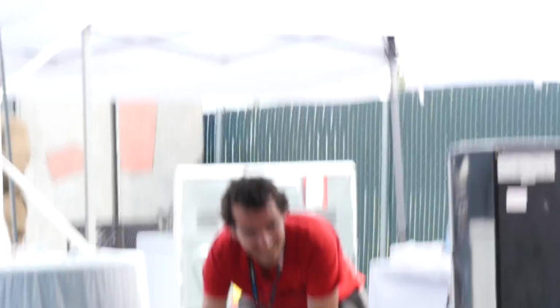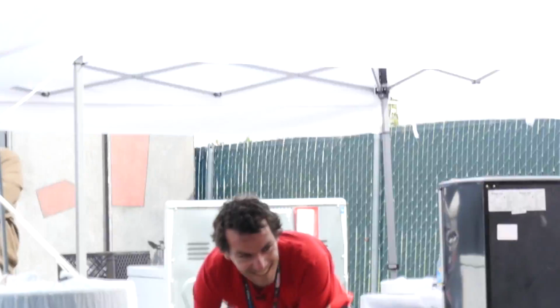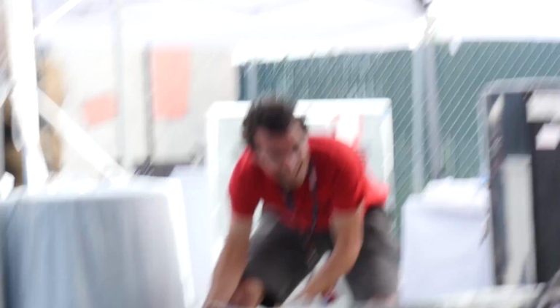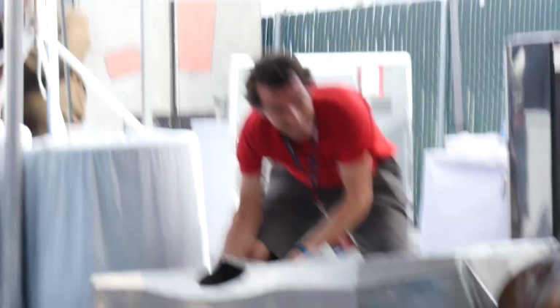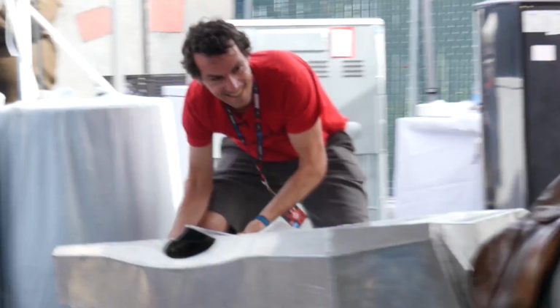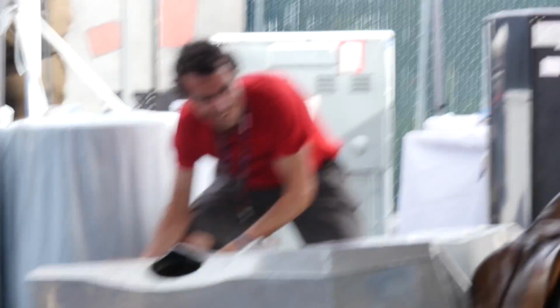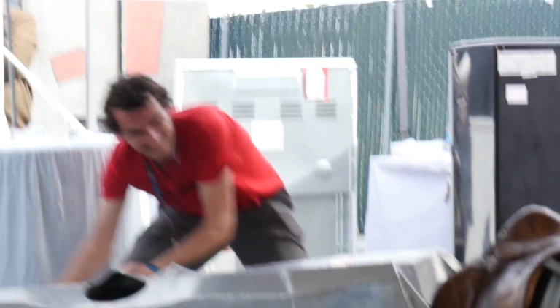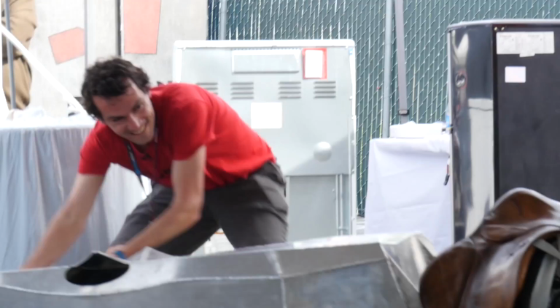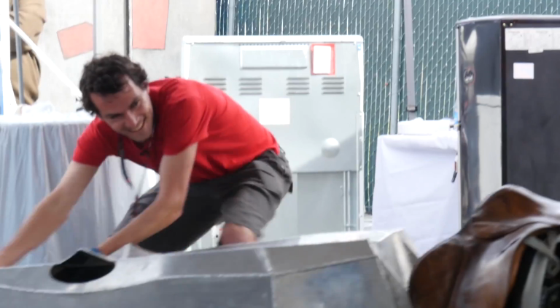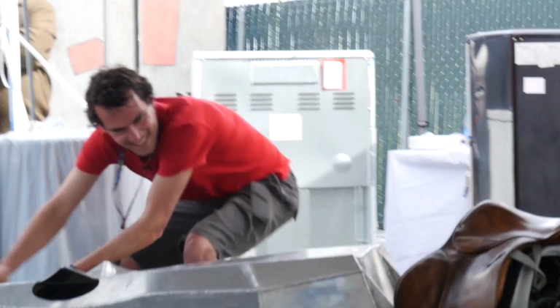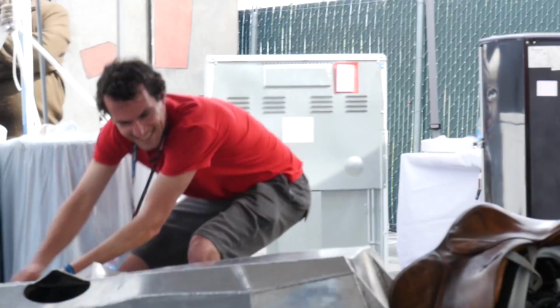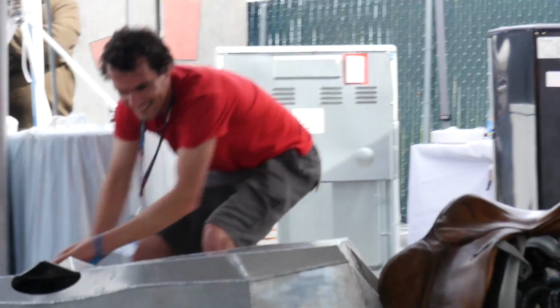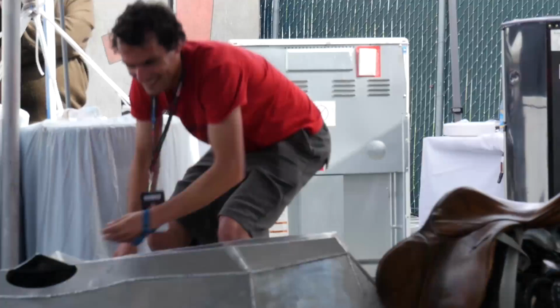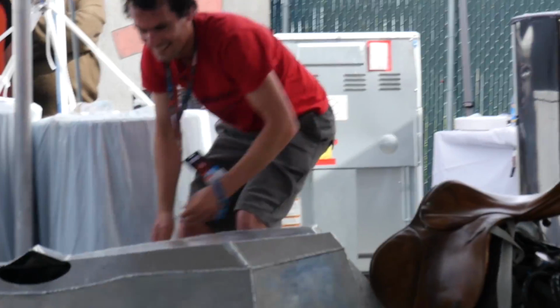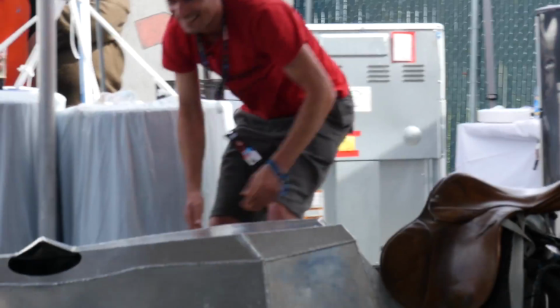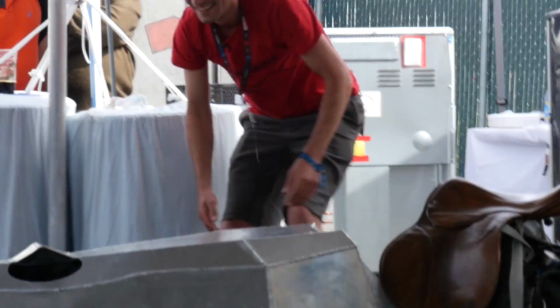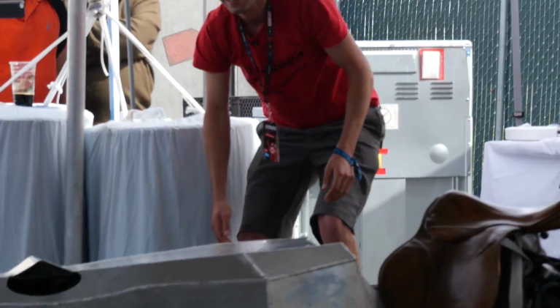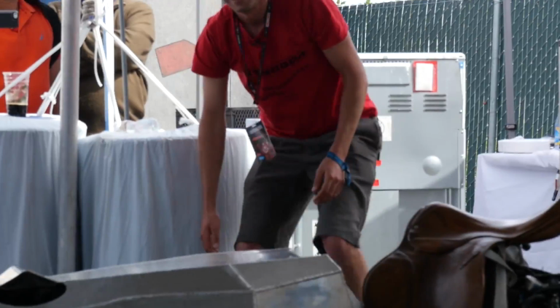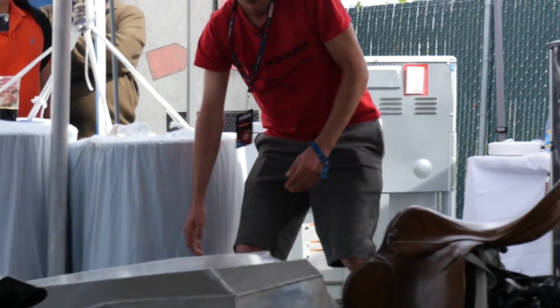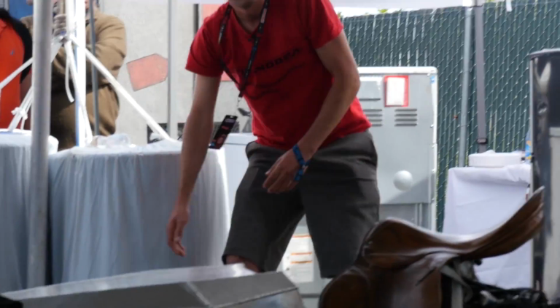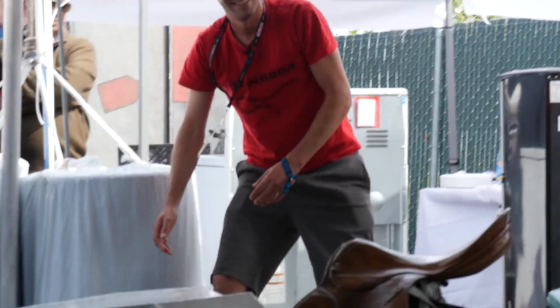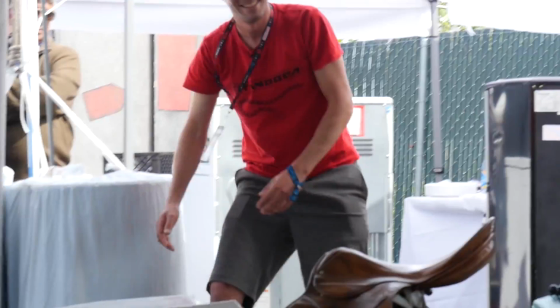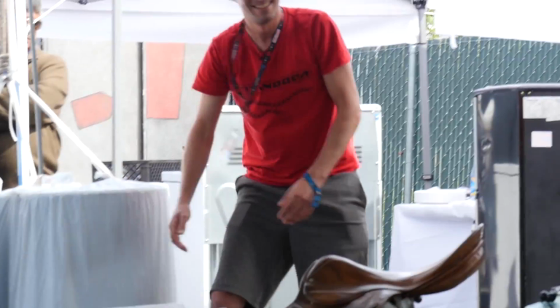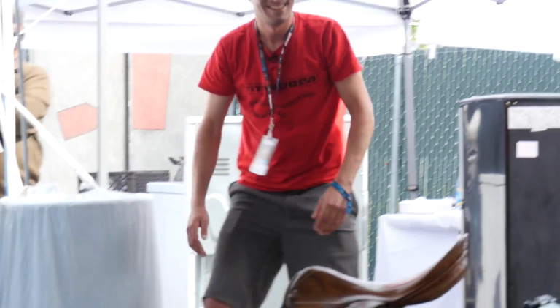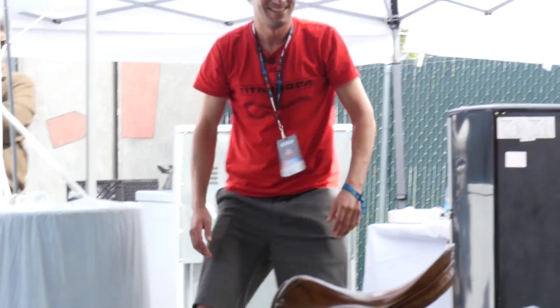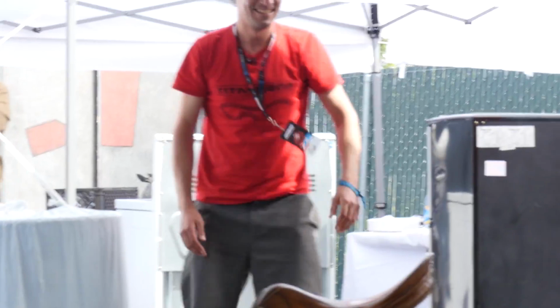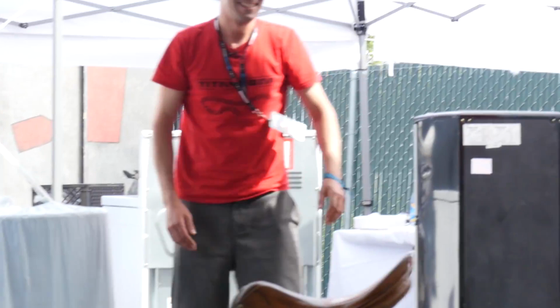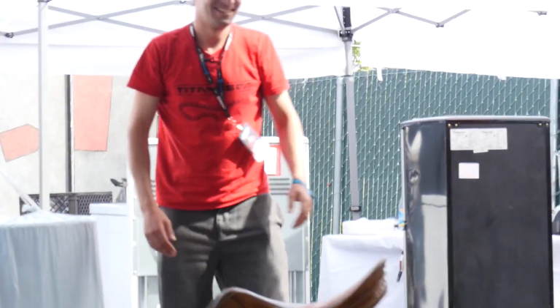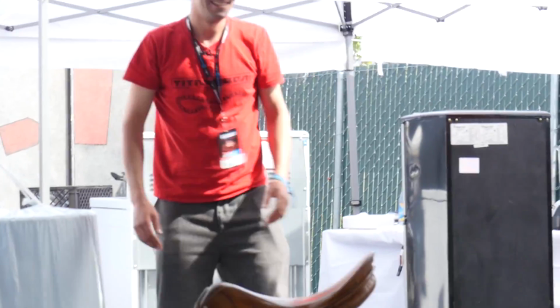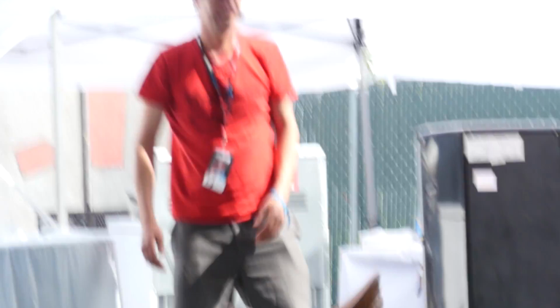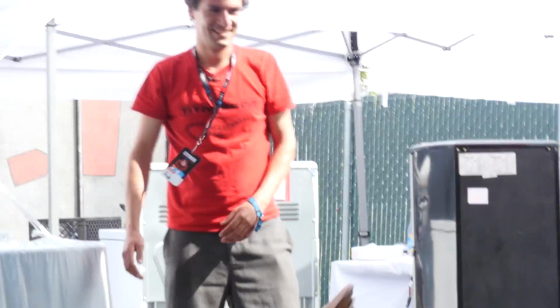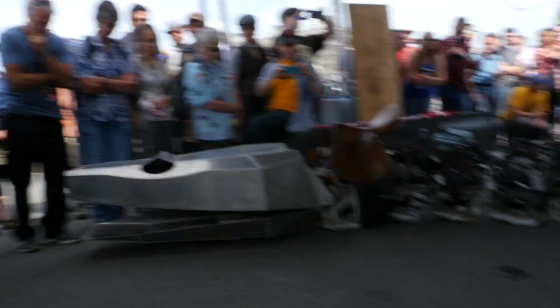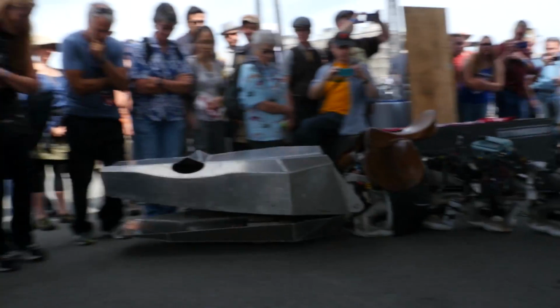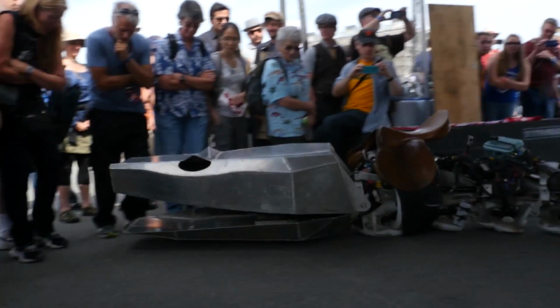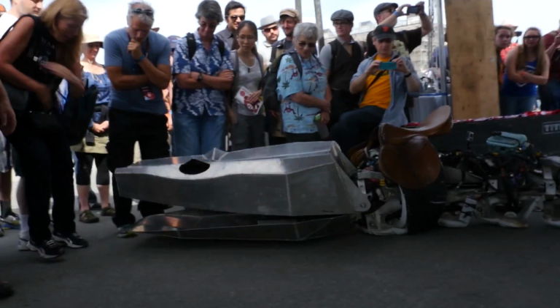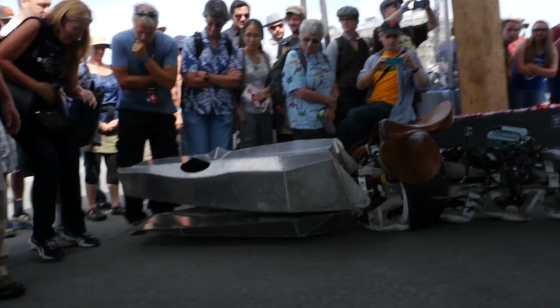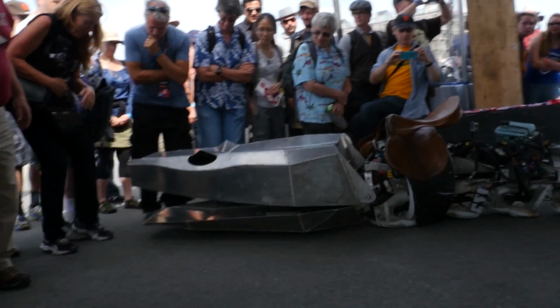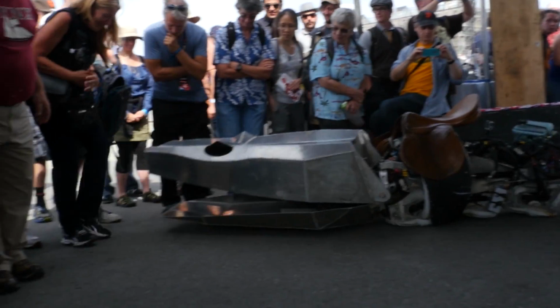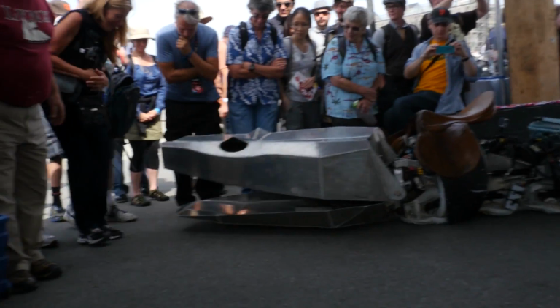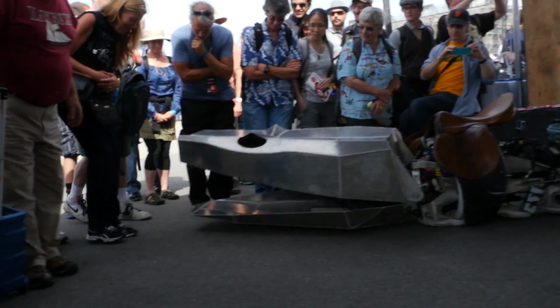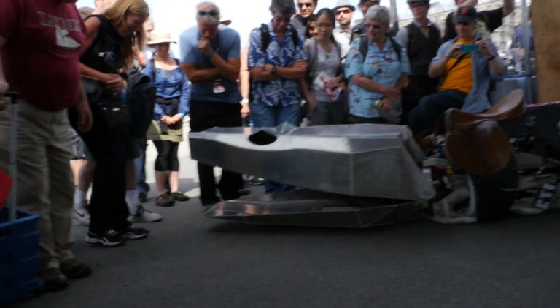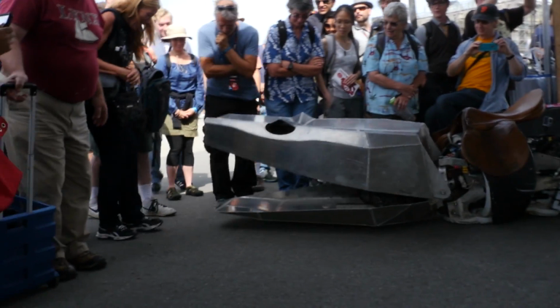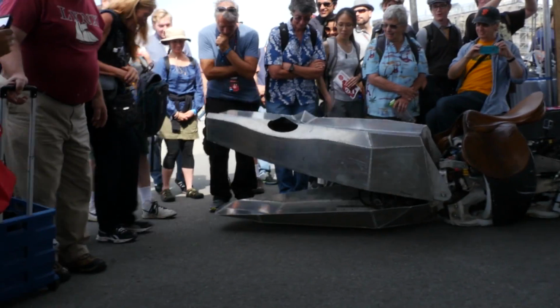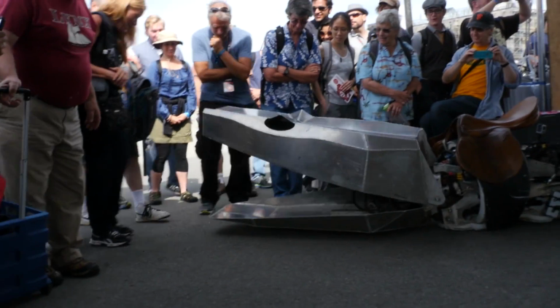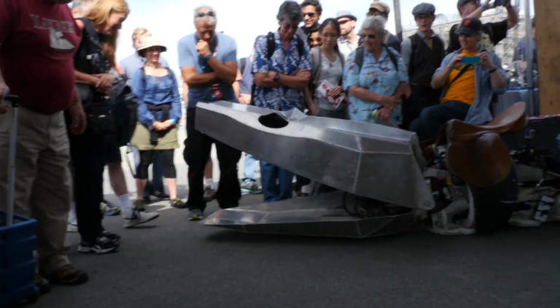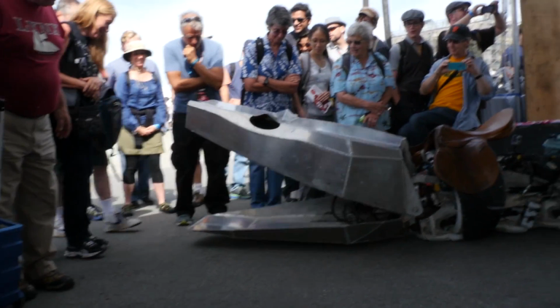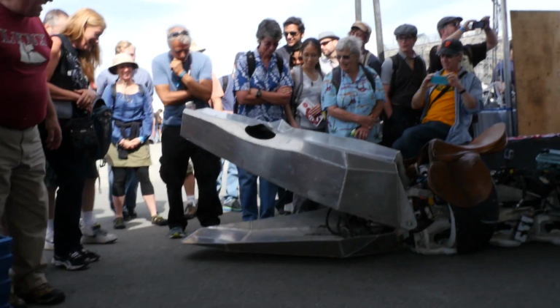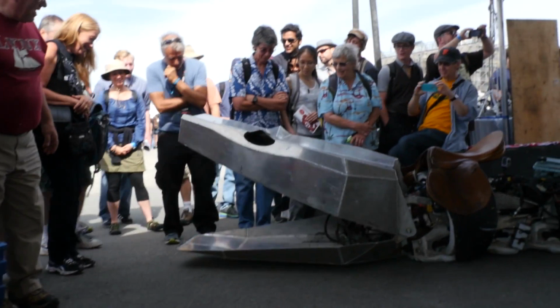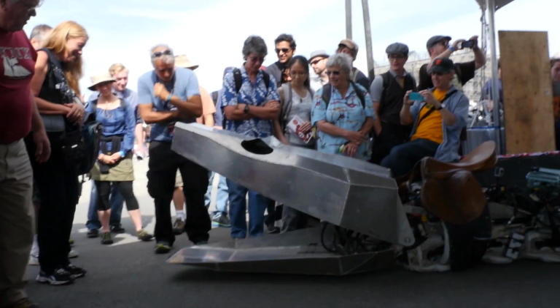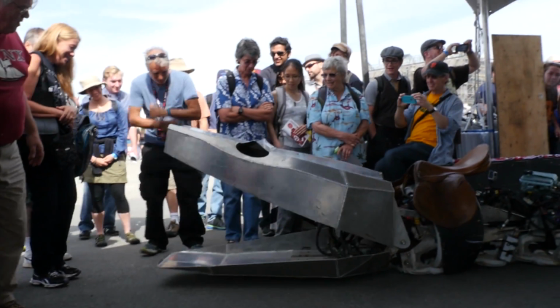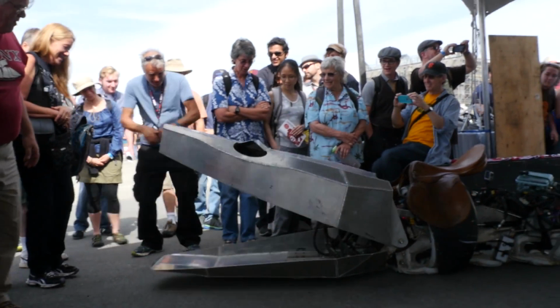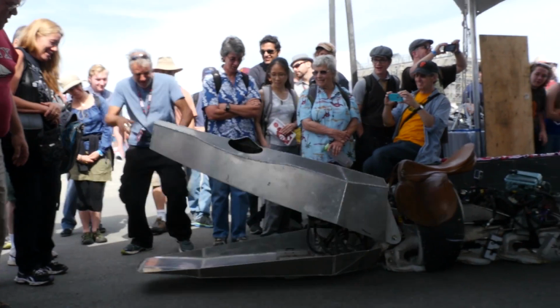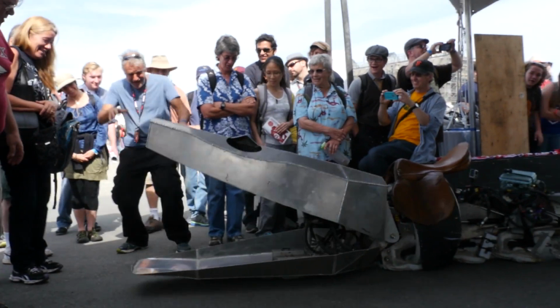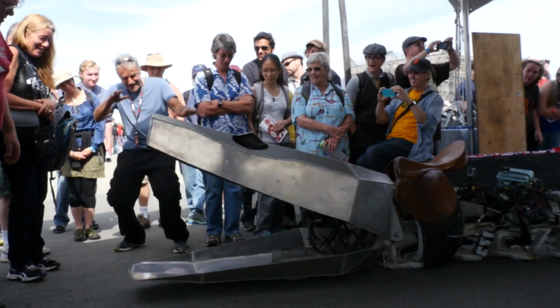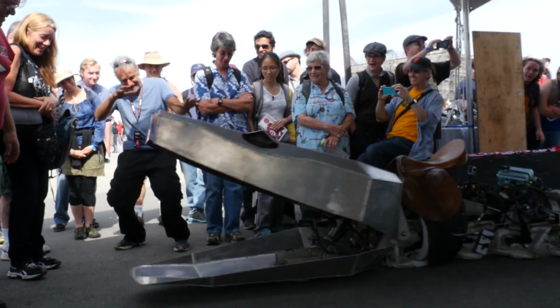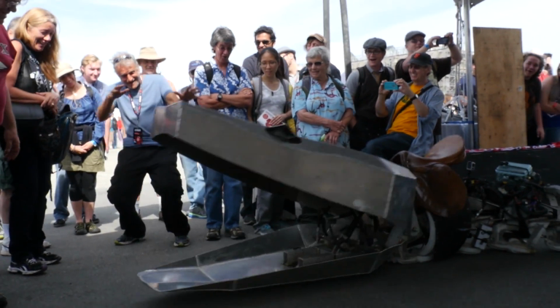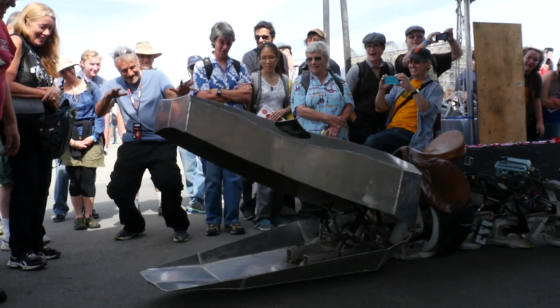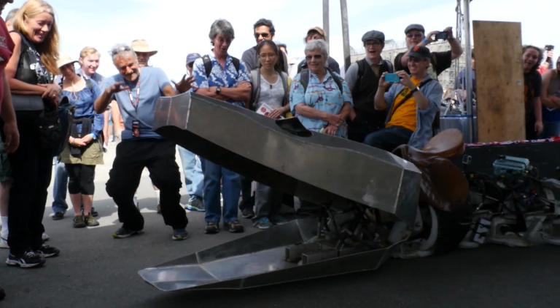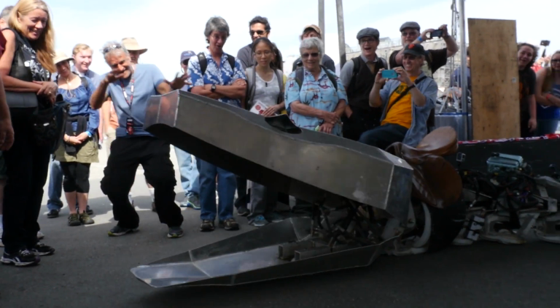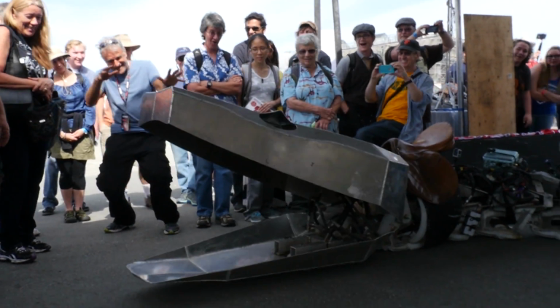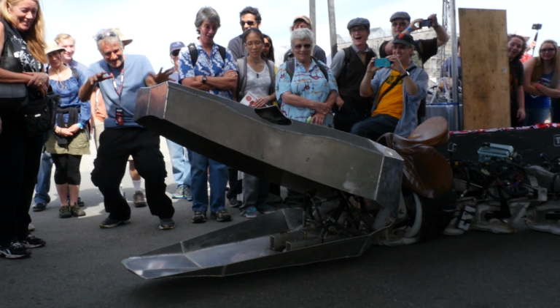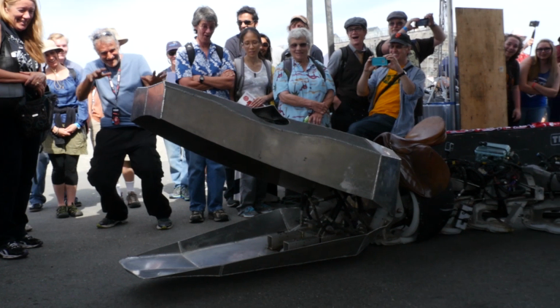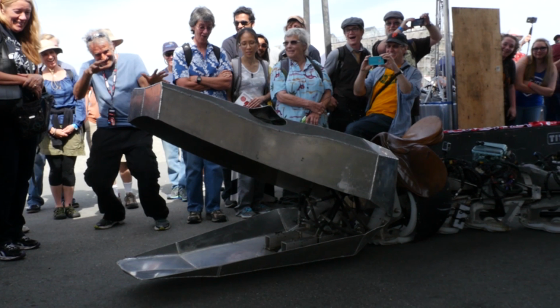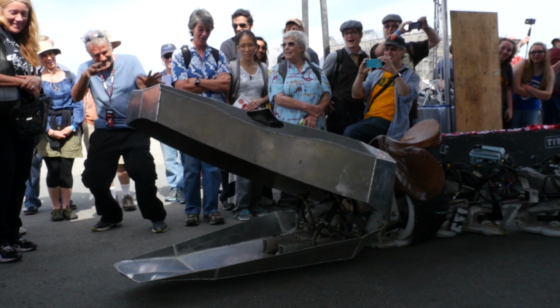Glider may be beautiful with its smooth moves and mathematics, but when you look at Titanoboa, you definitely have to say size matters.